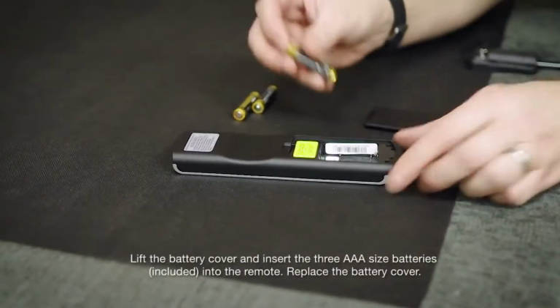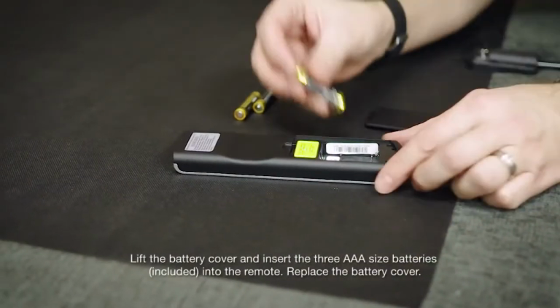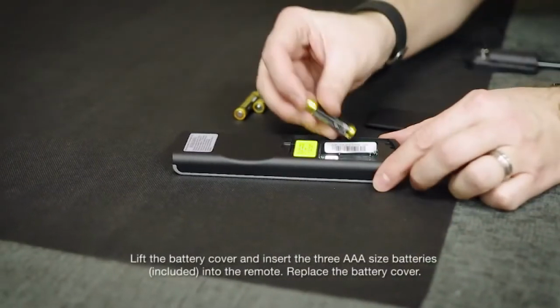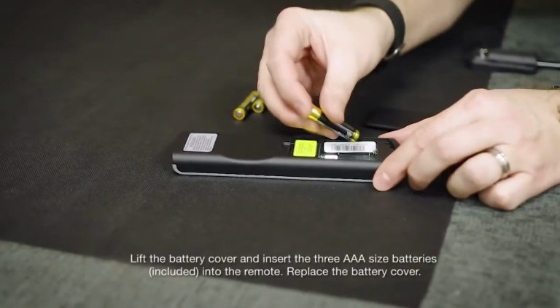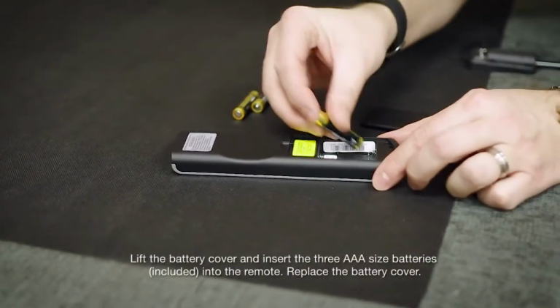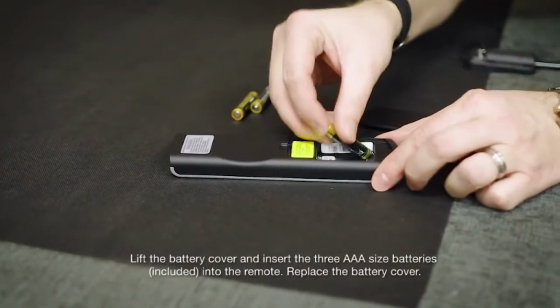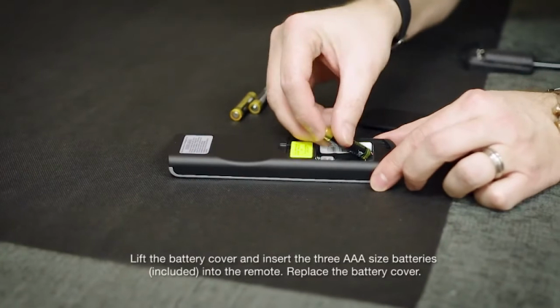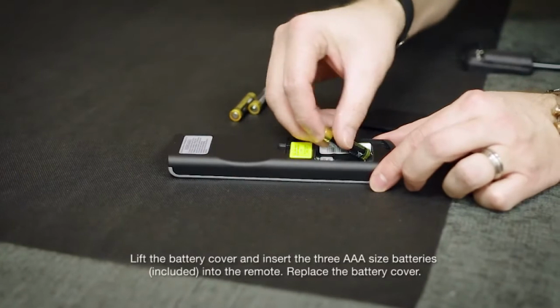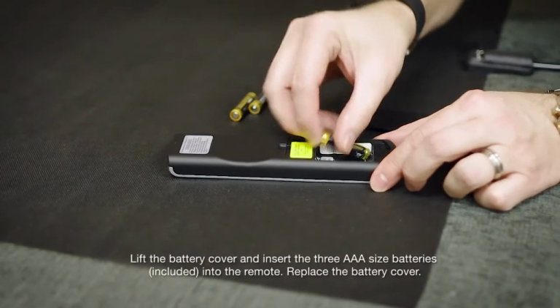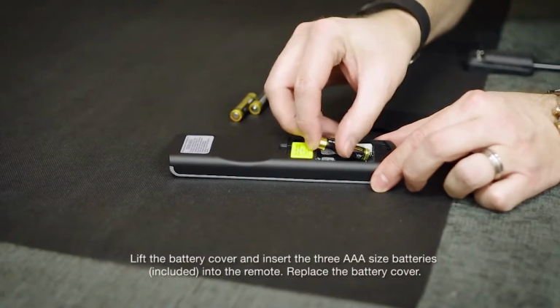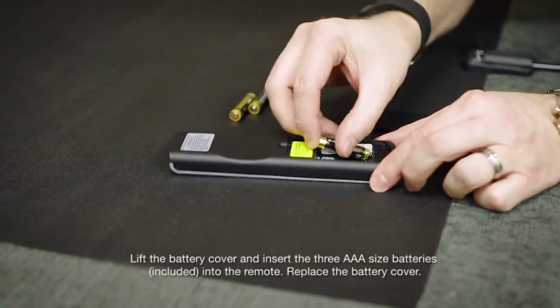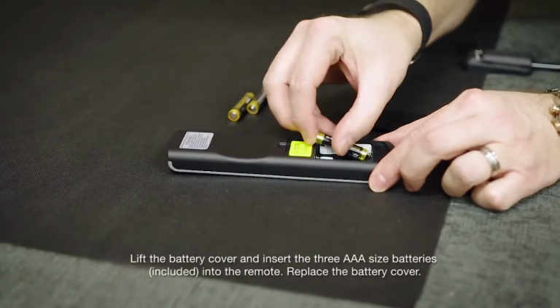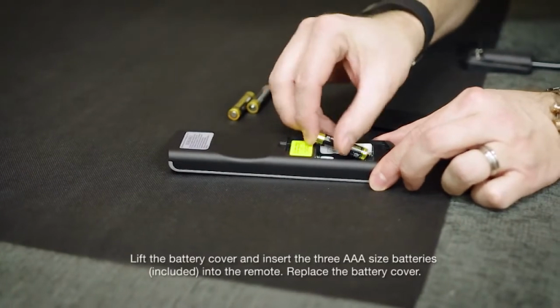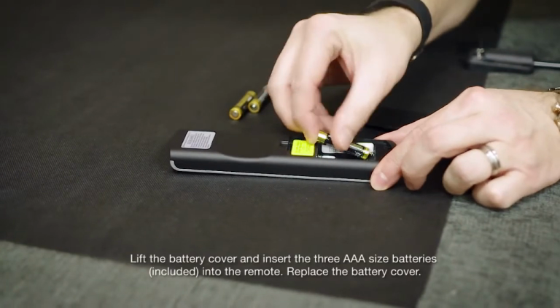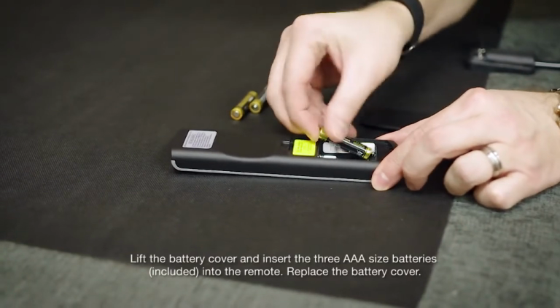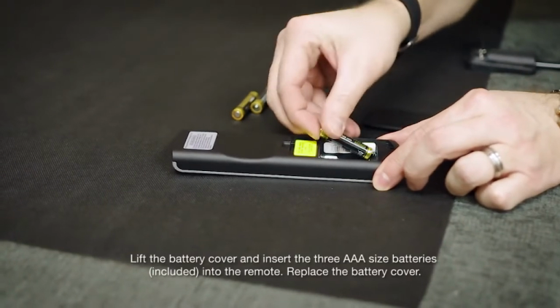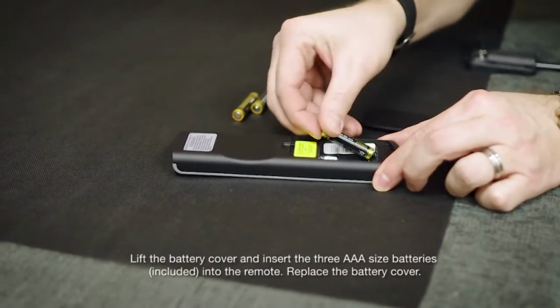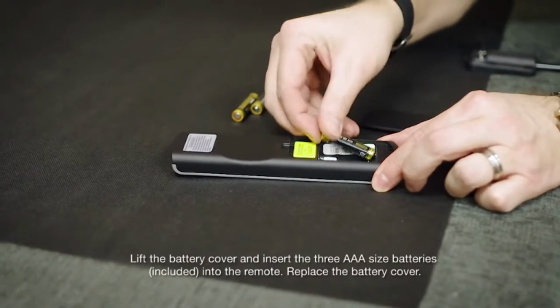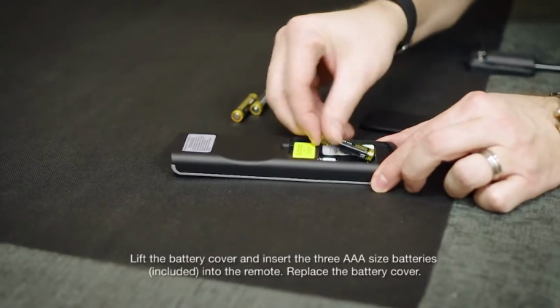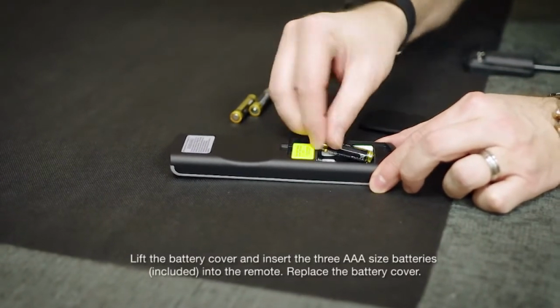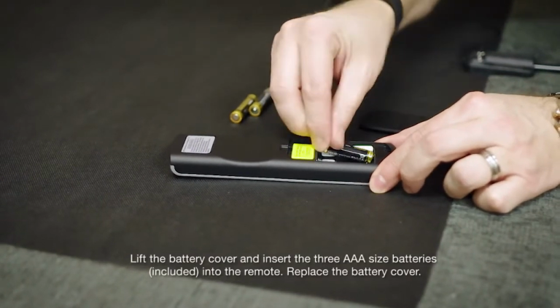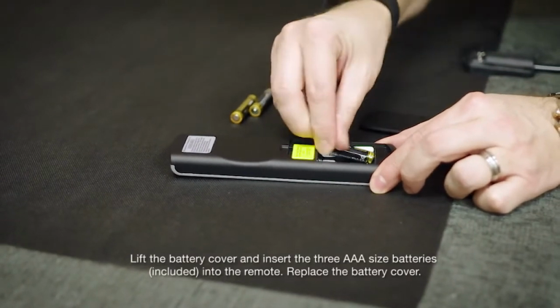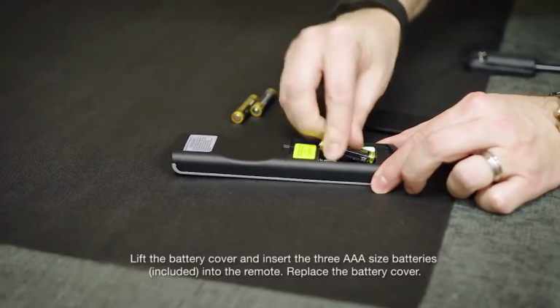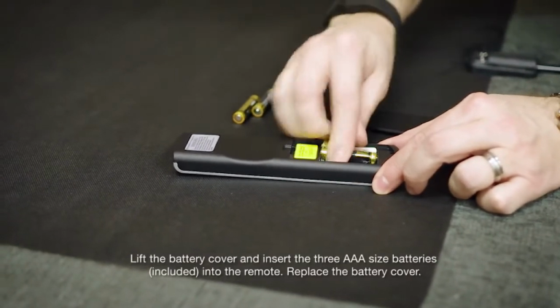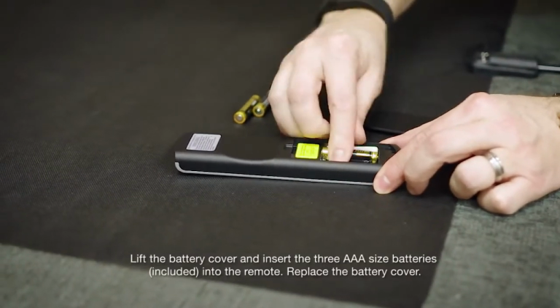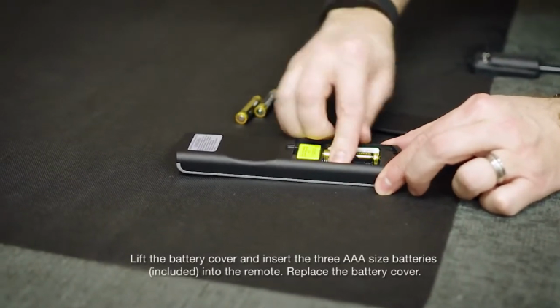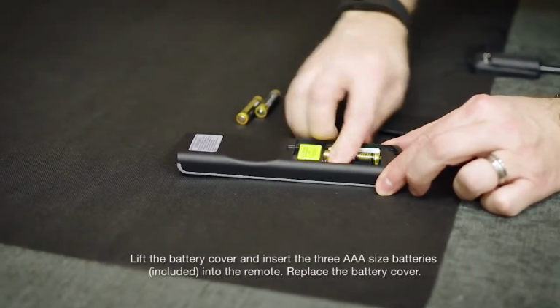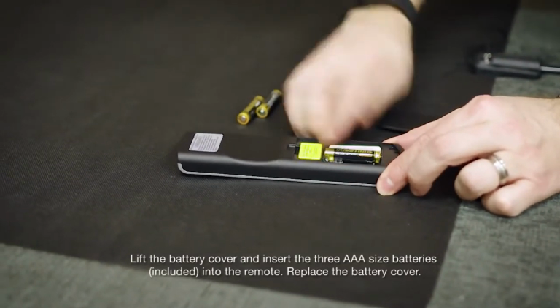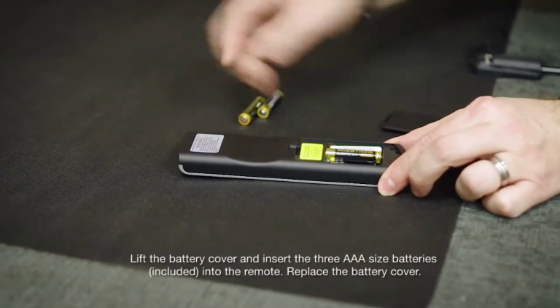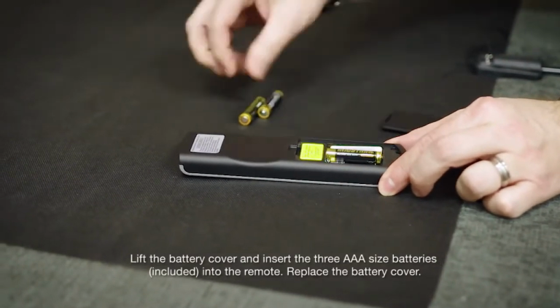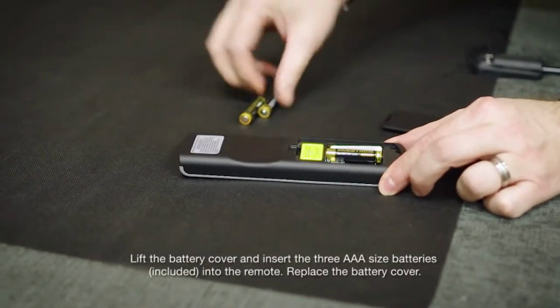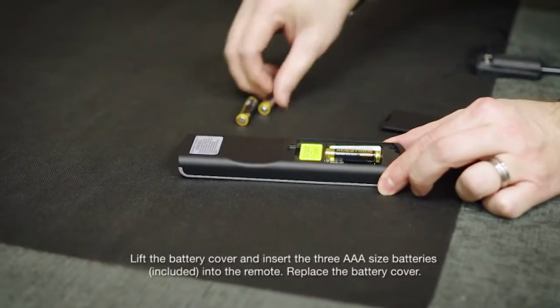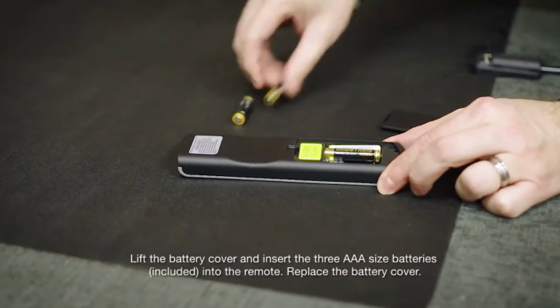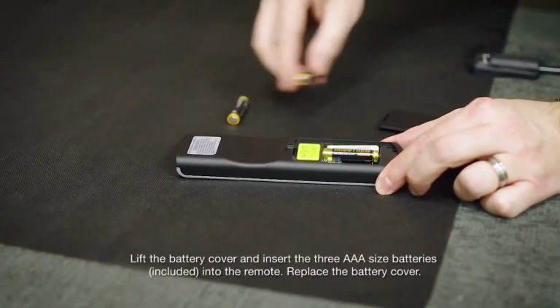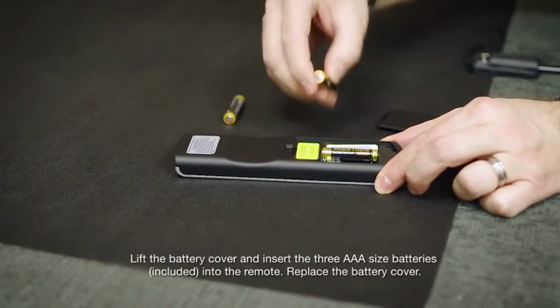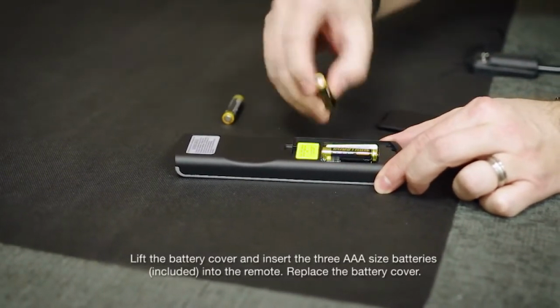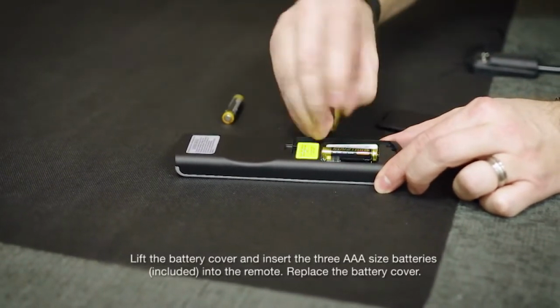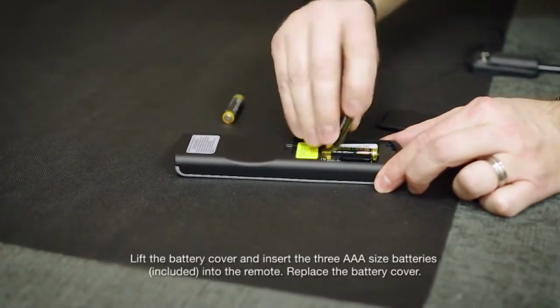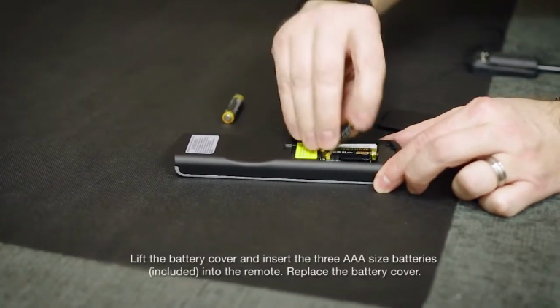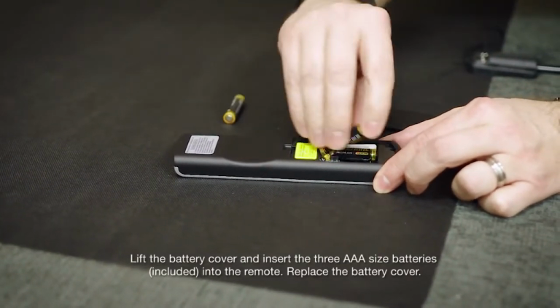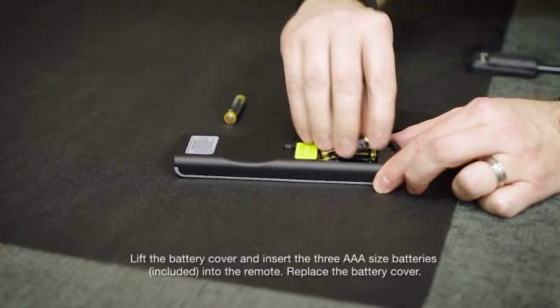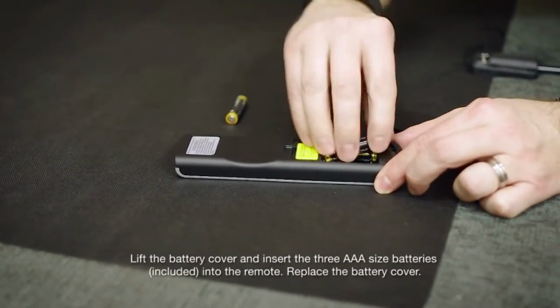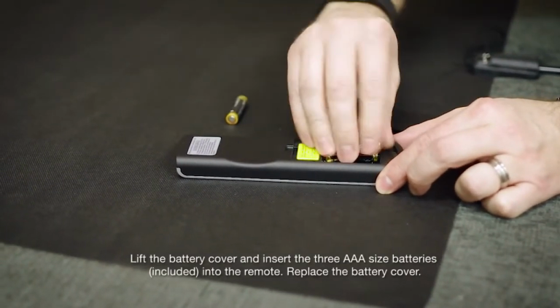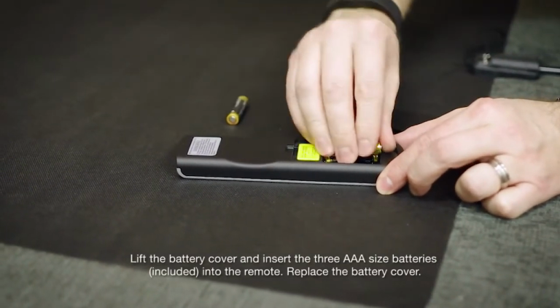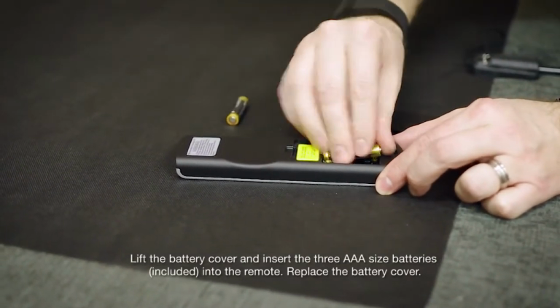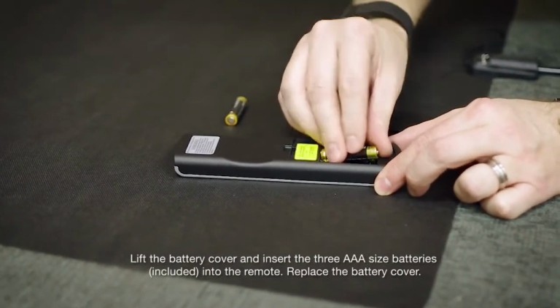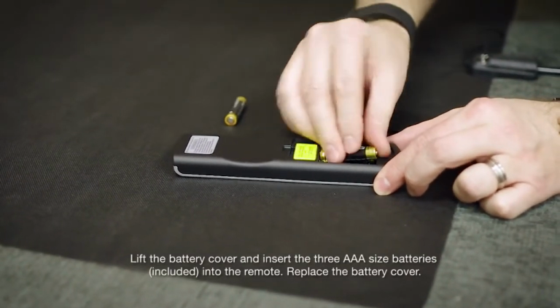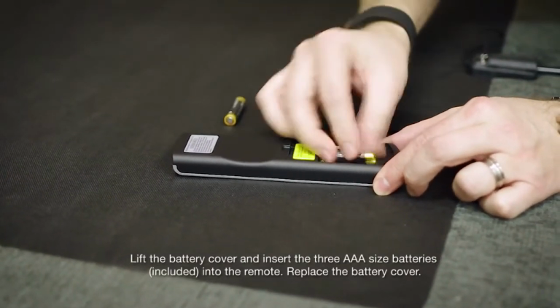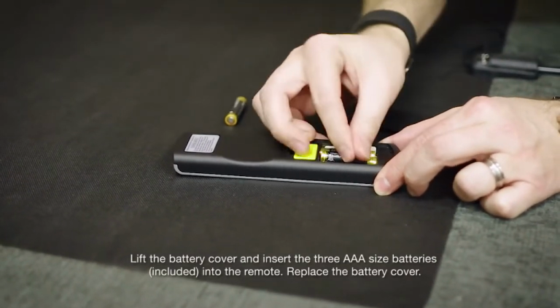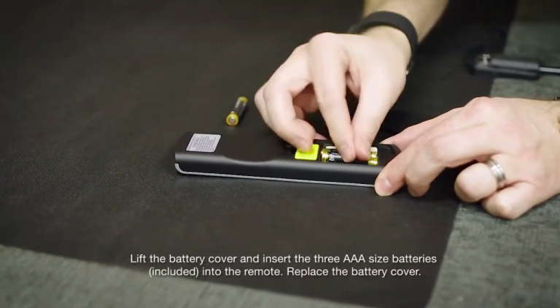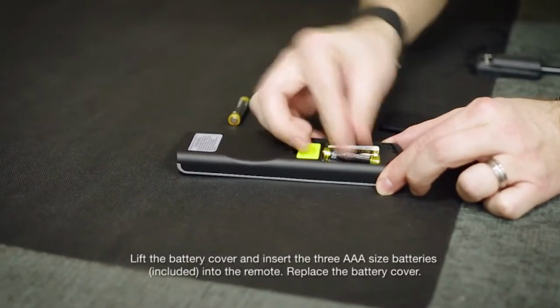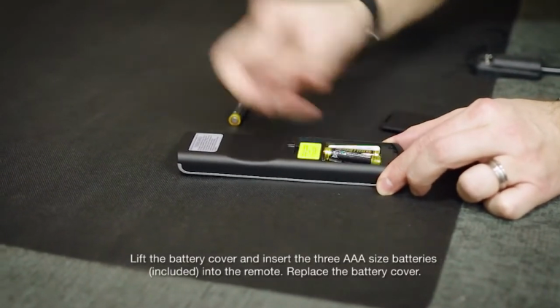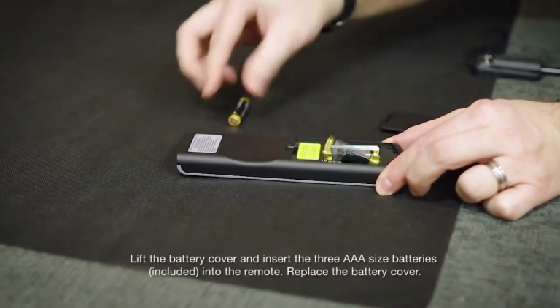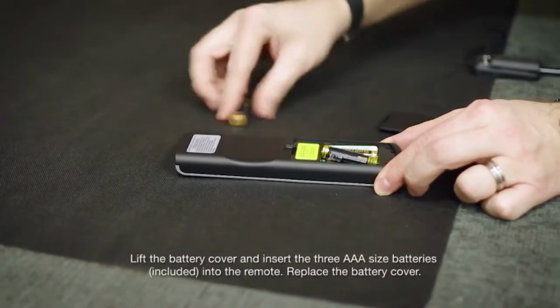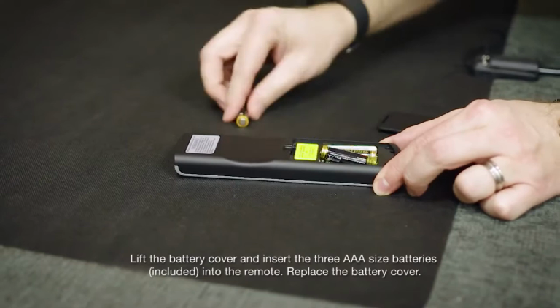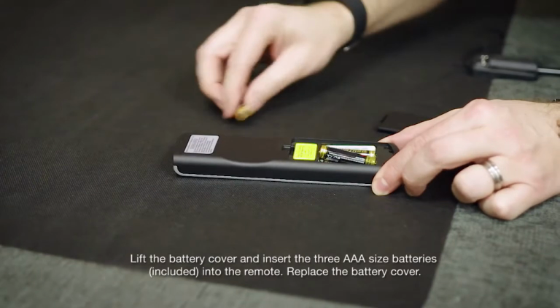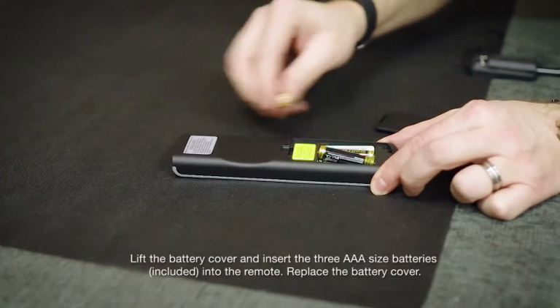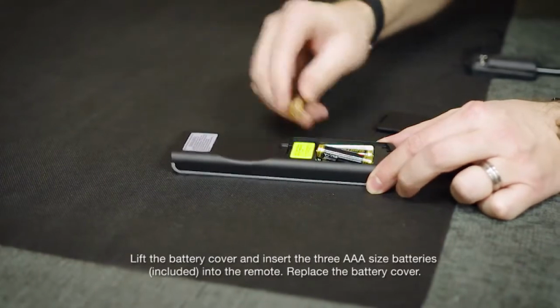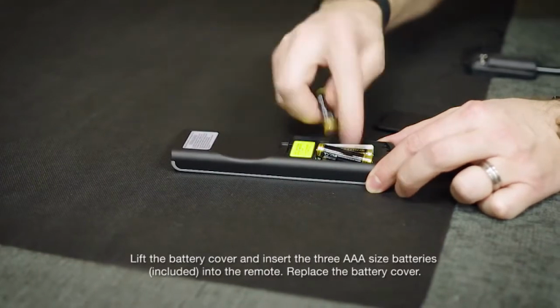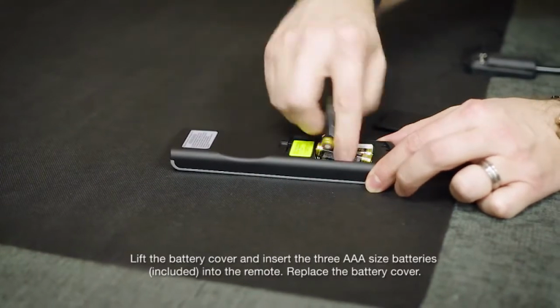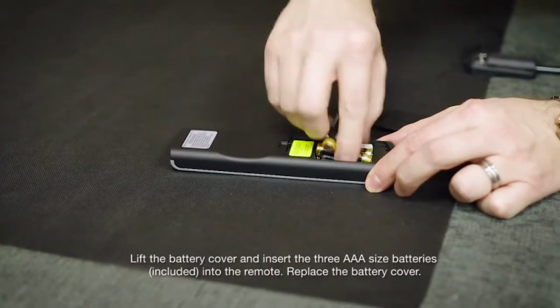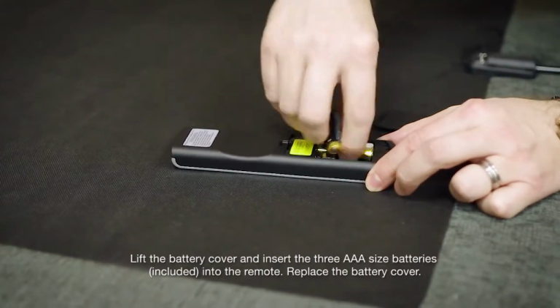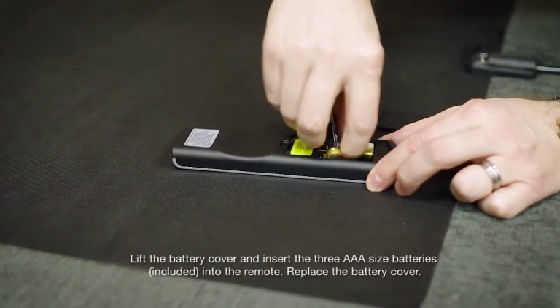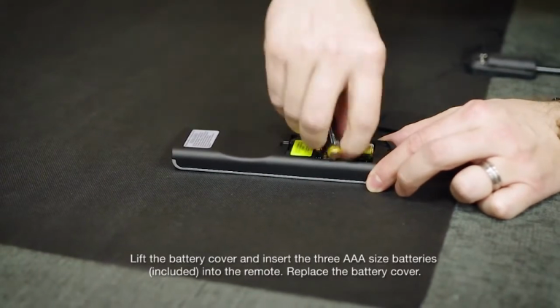Lift the battery cover and insert three AAA sized batteries into the remote. Replace the battery cover.